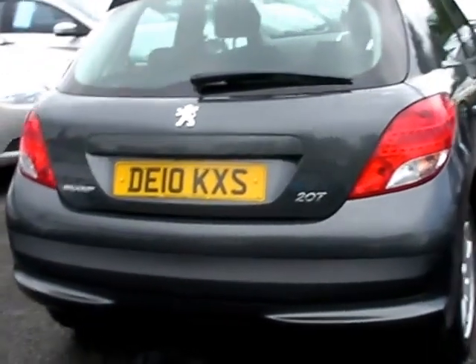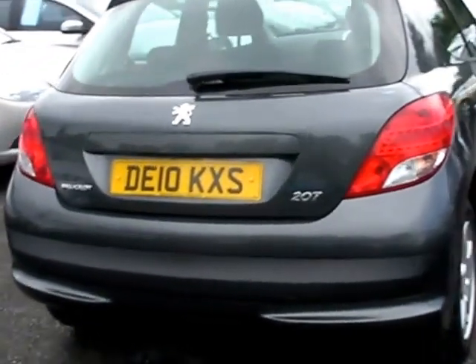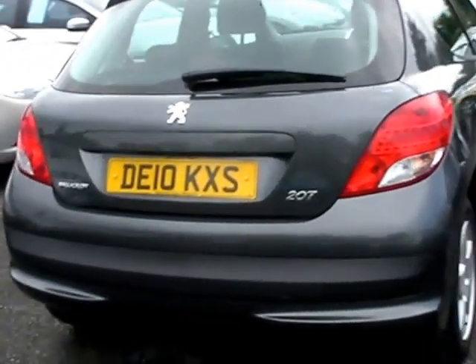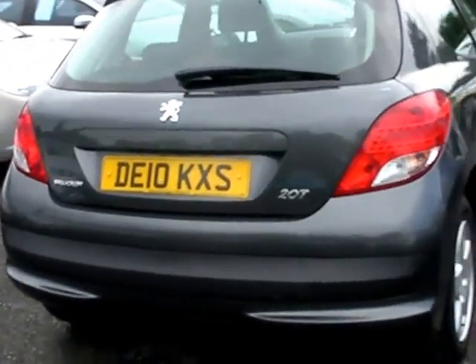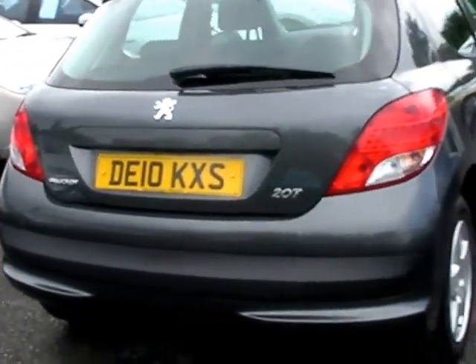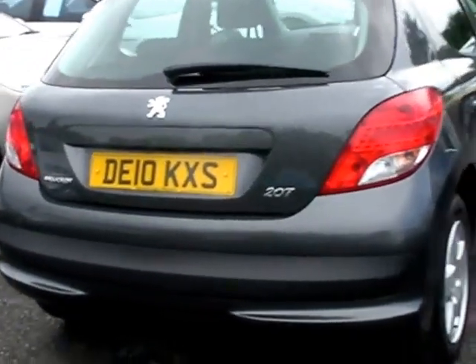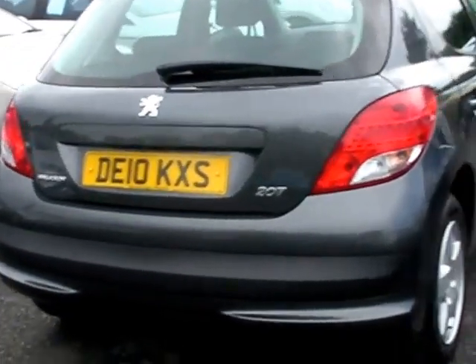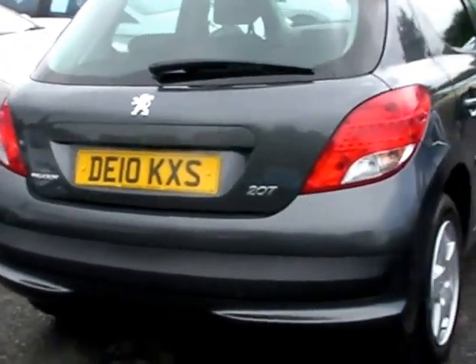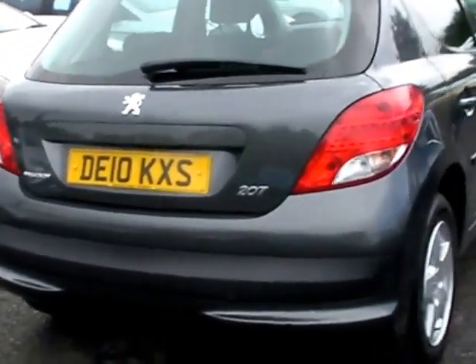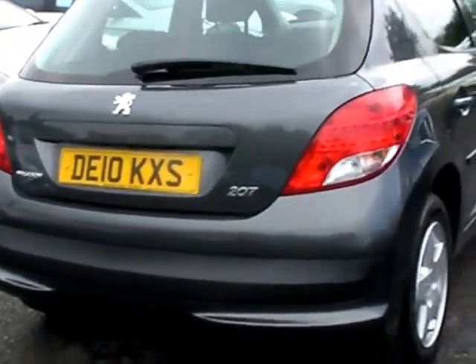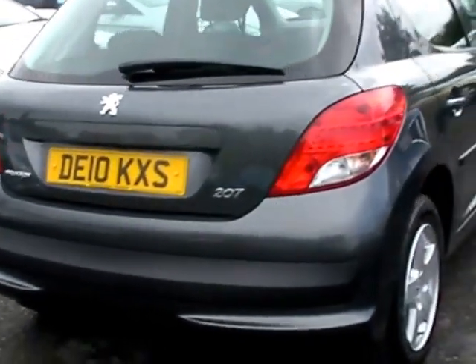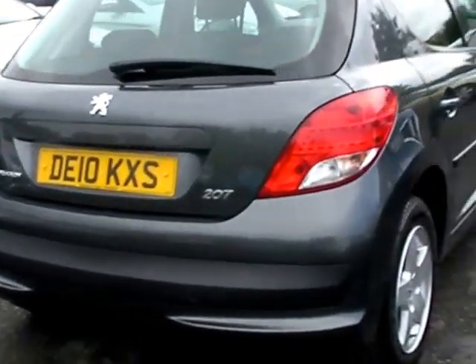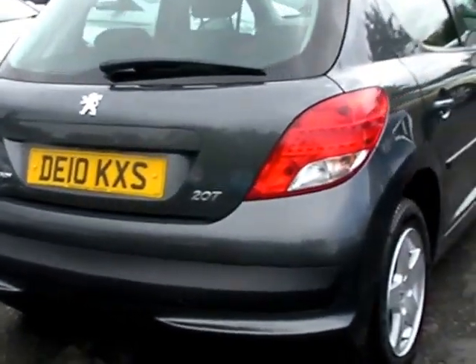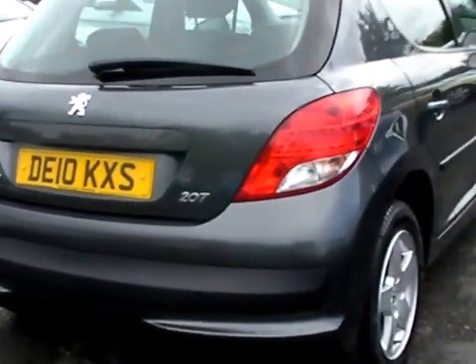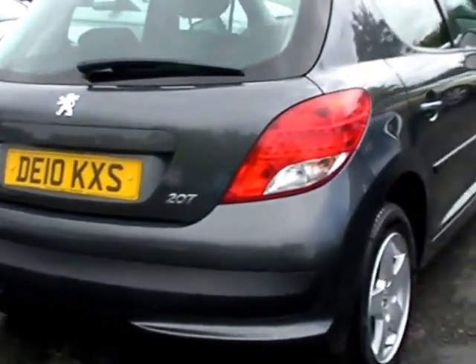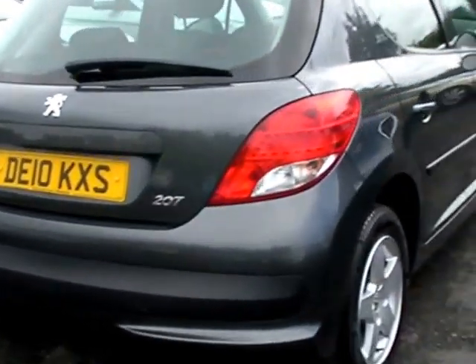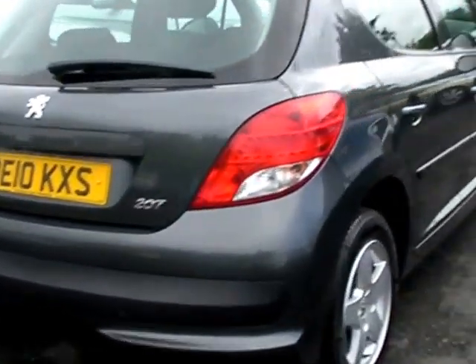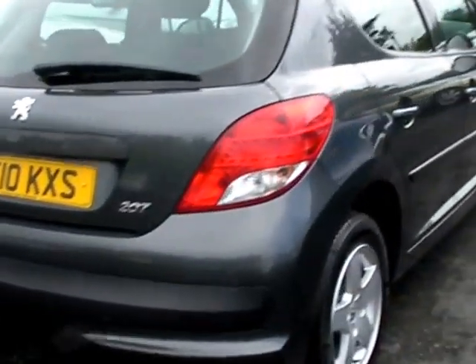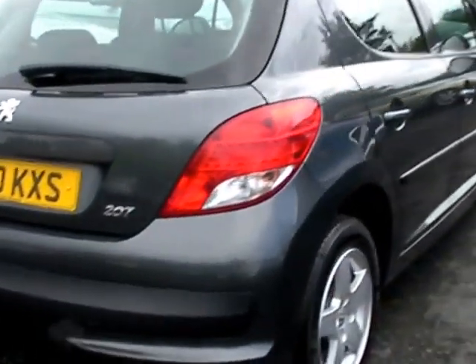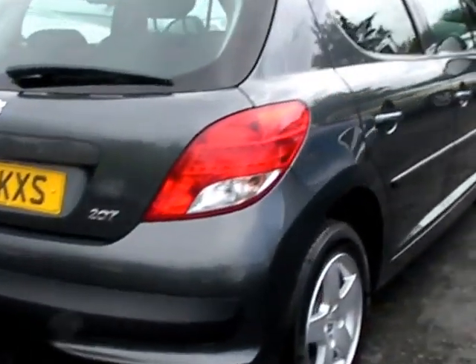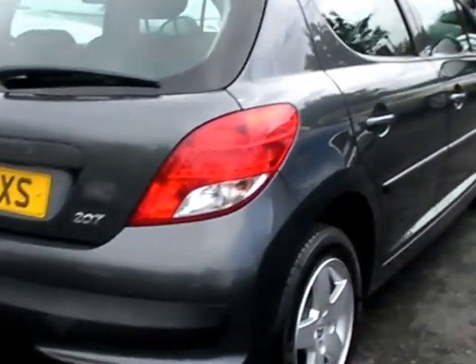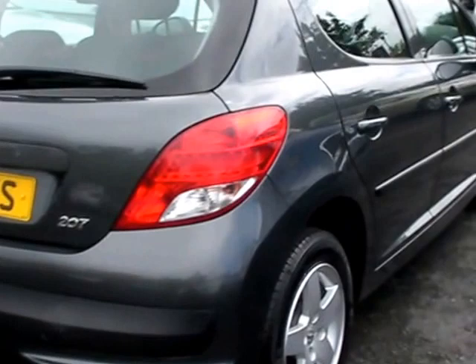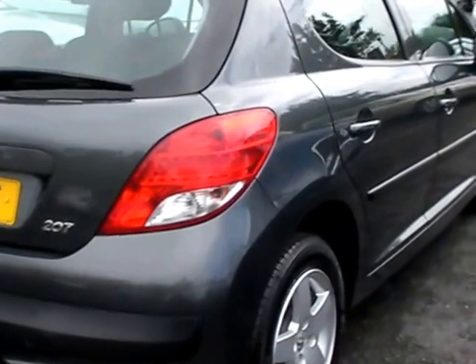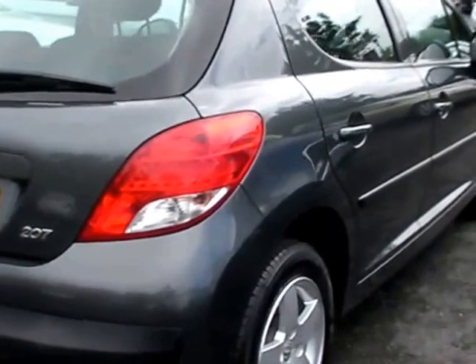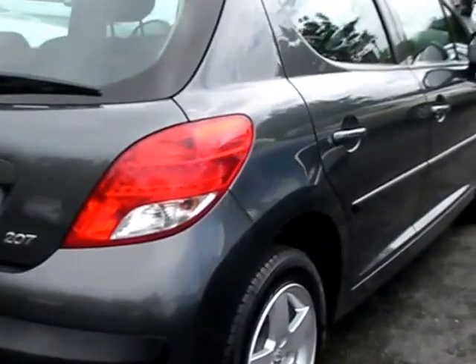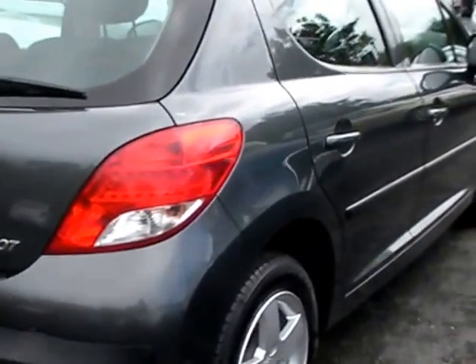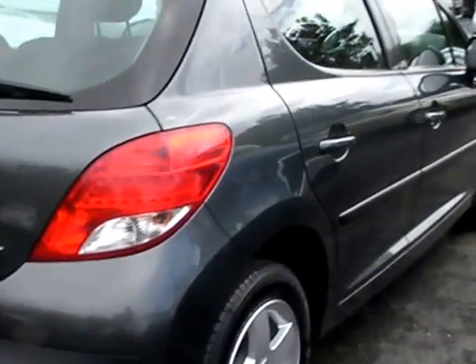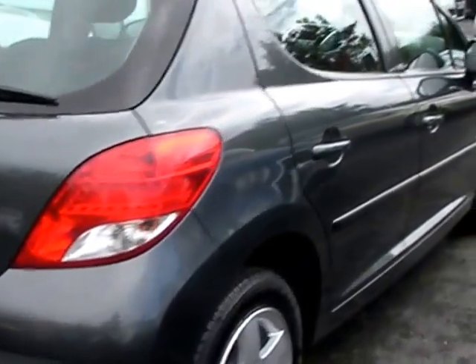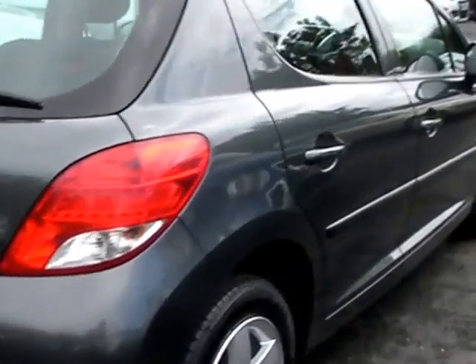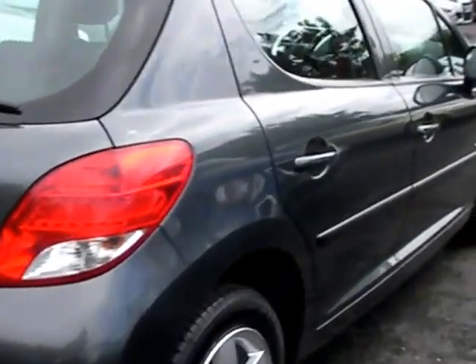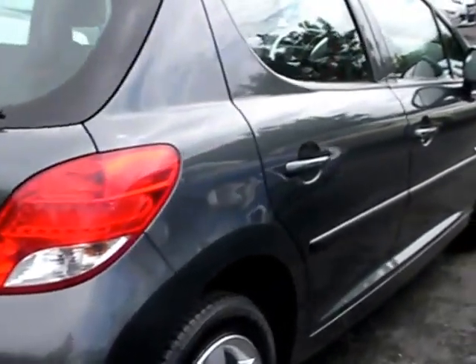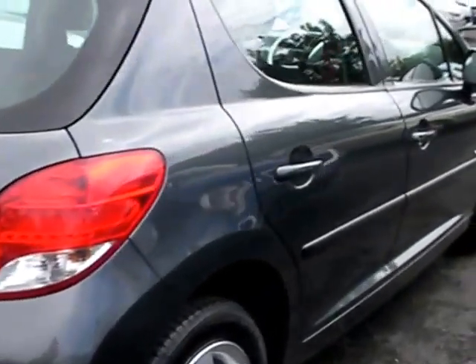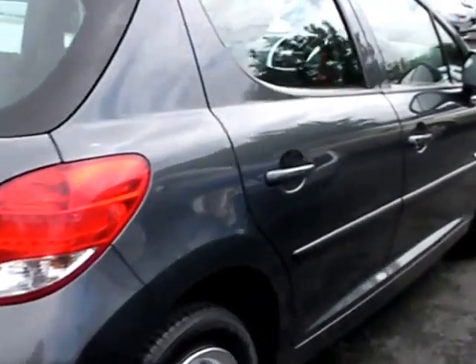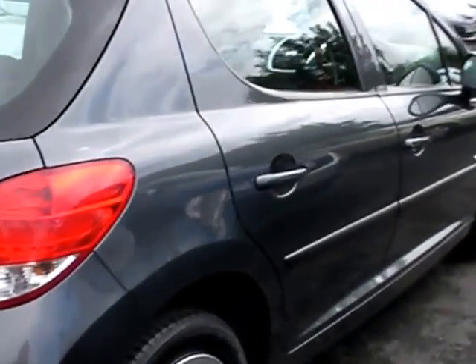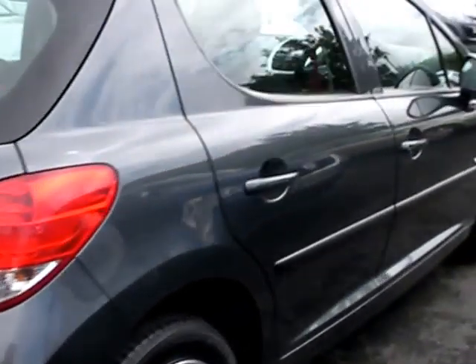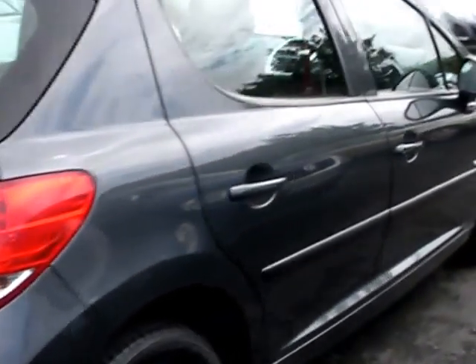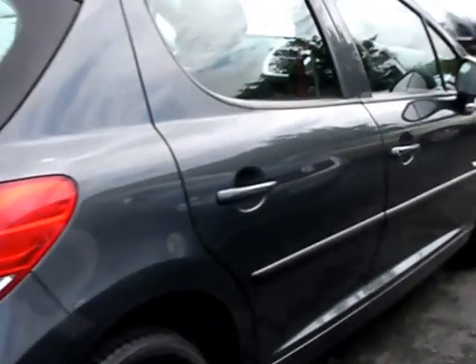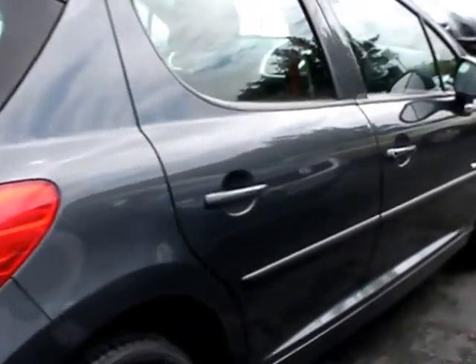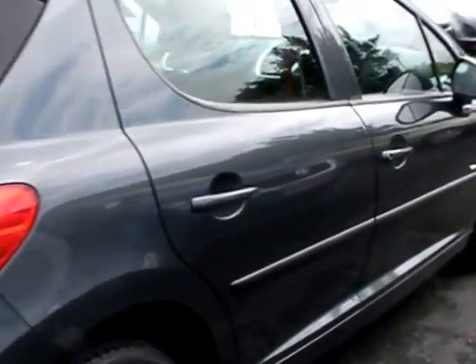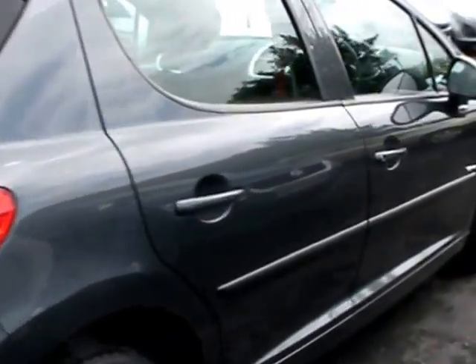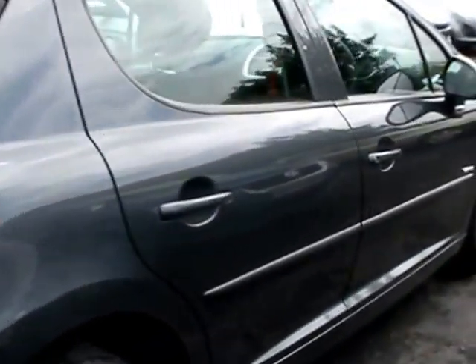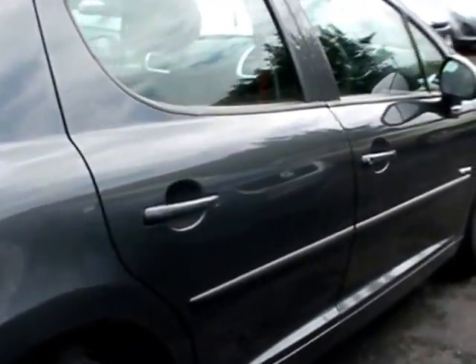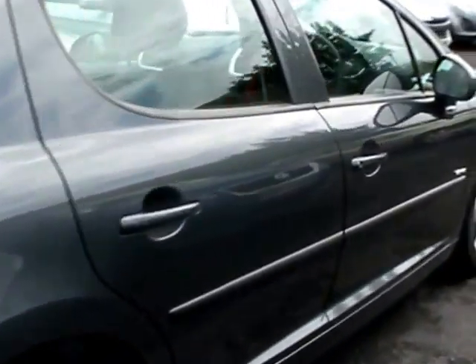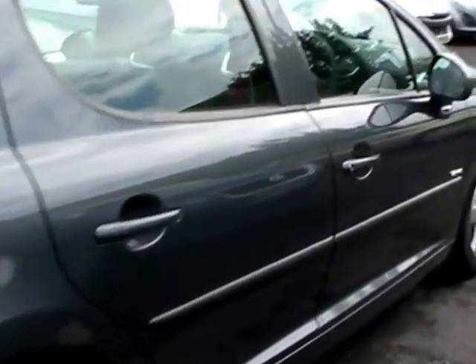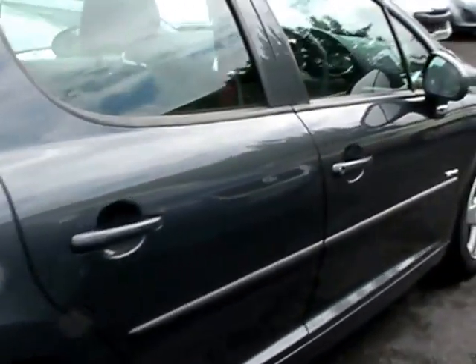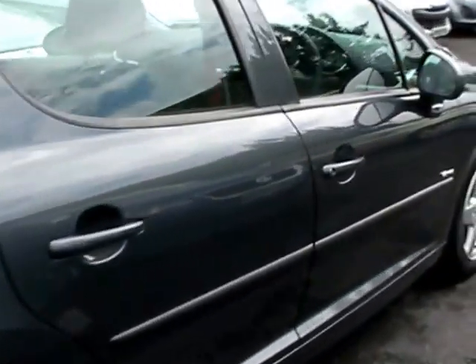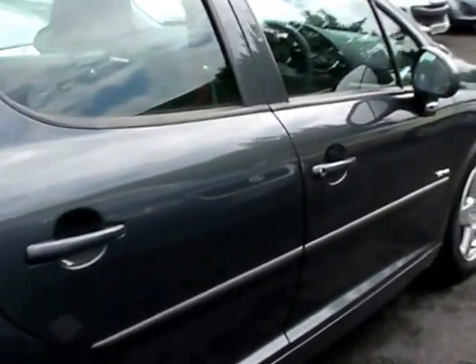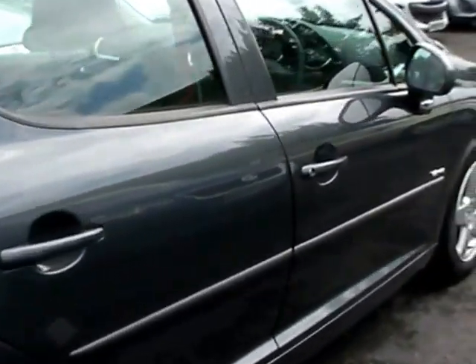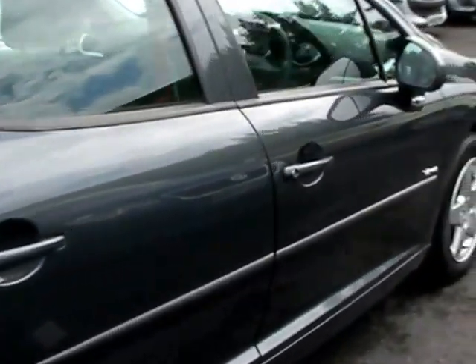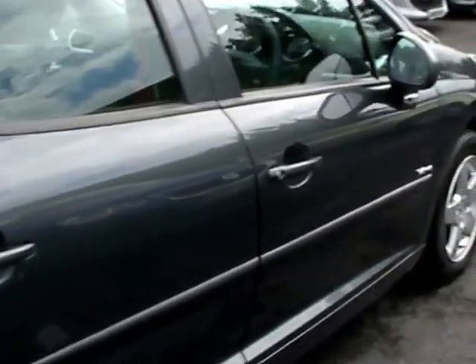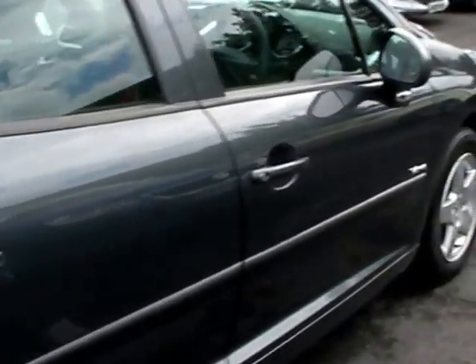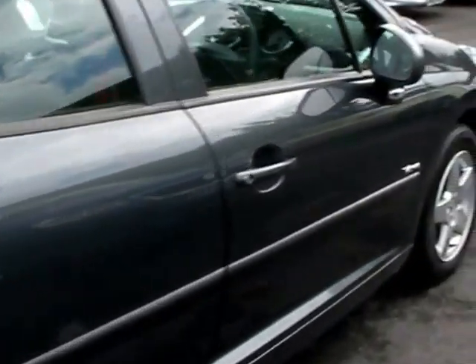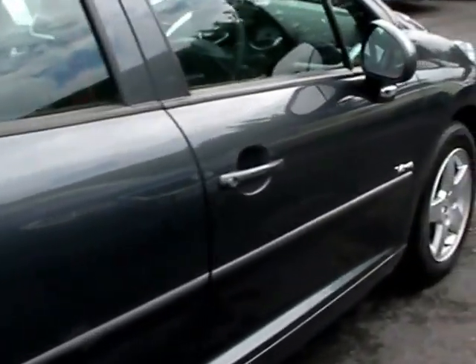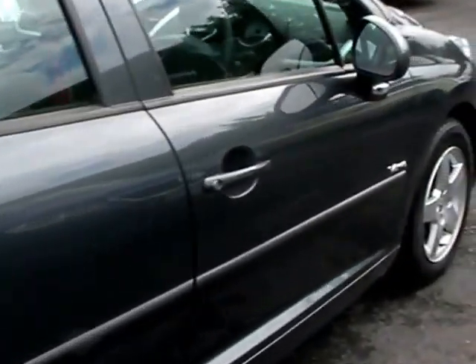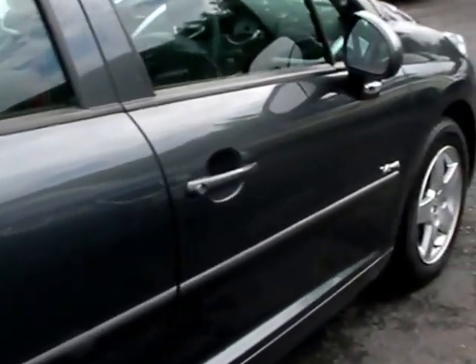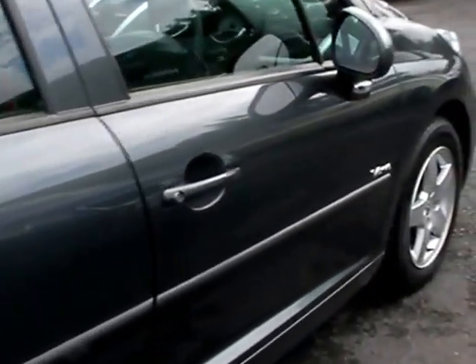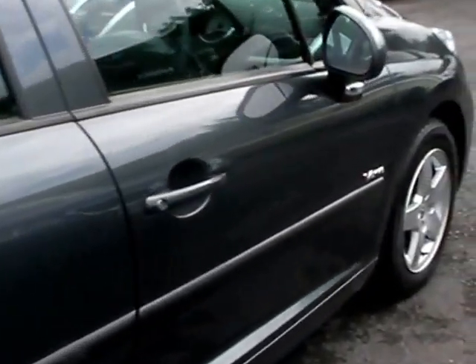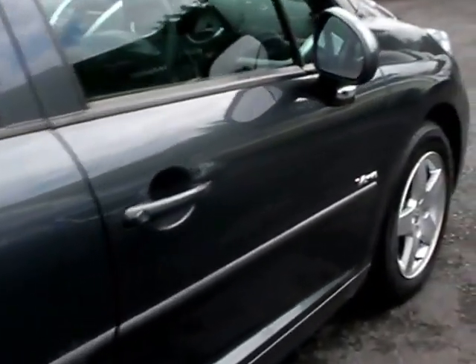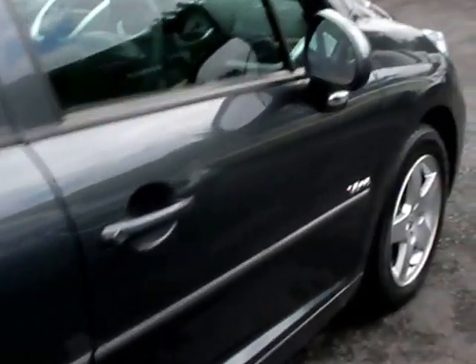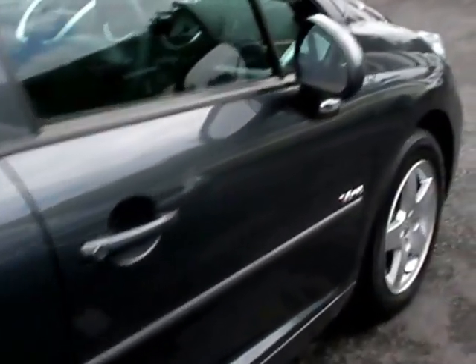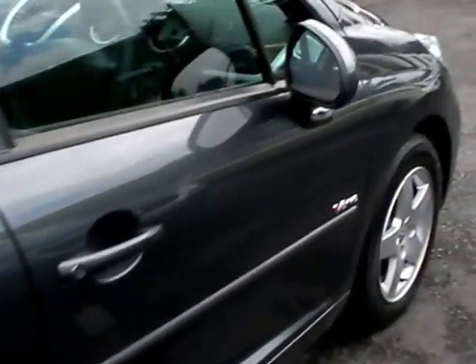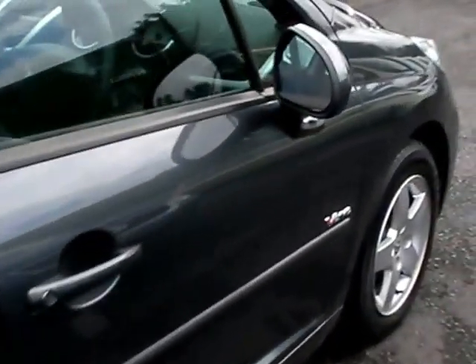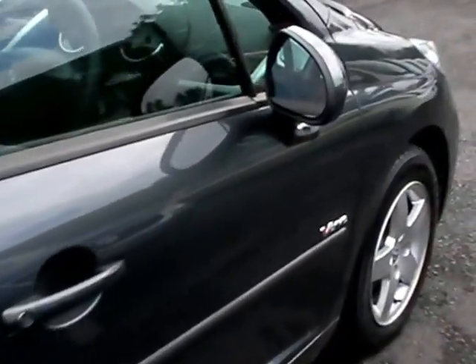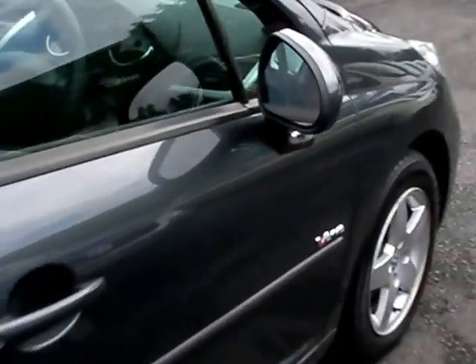This car has full service history and is also one owner from new. I'll show you inside.